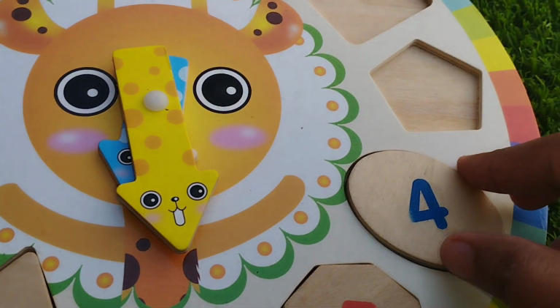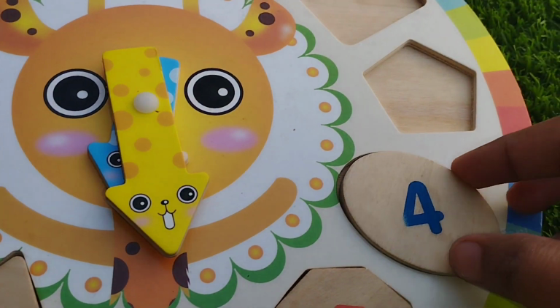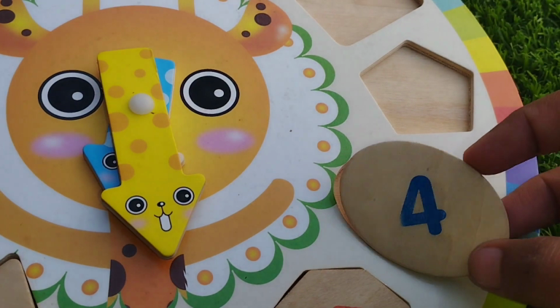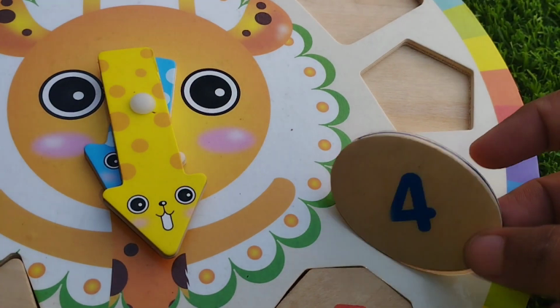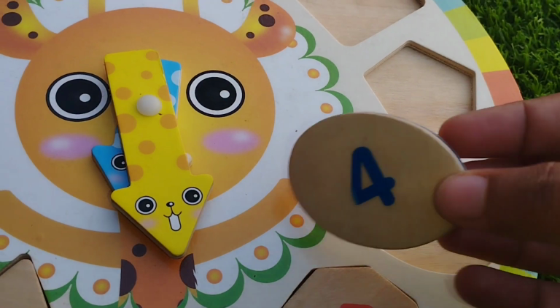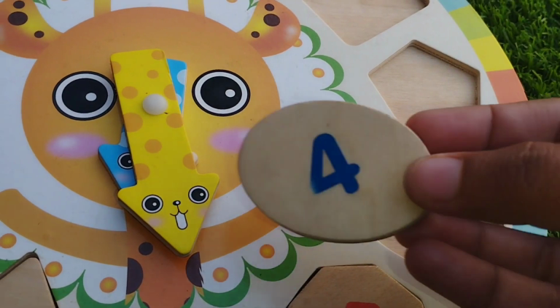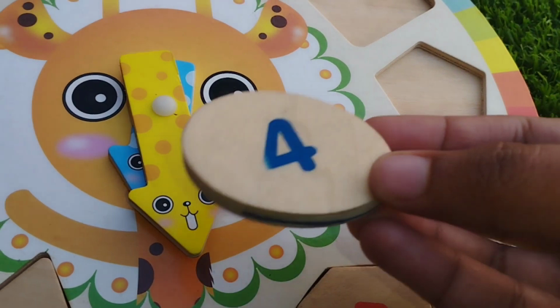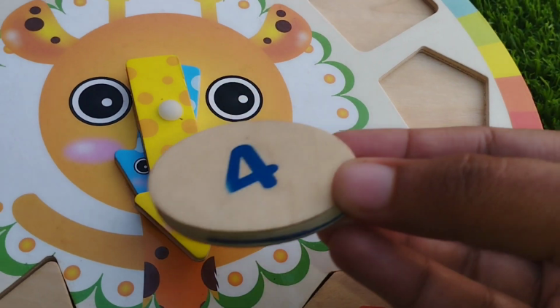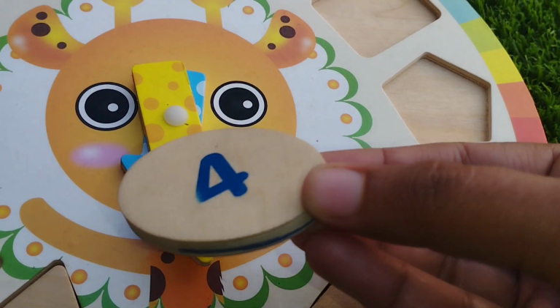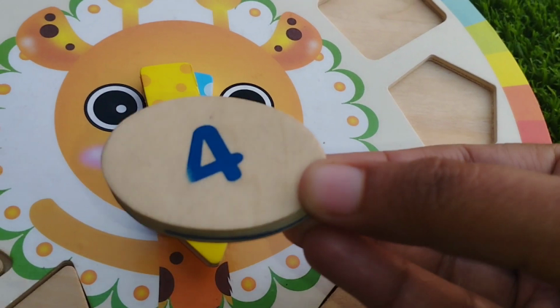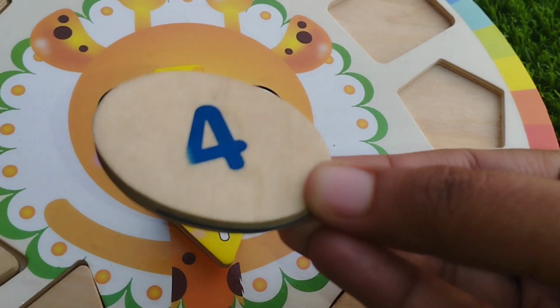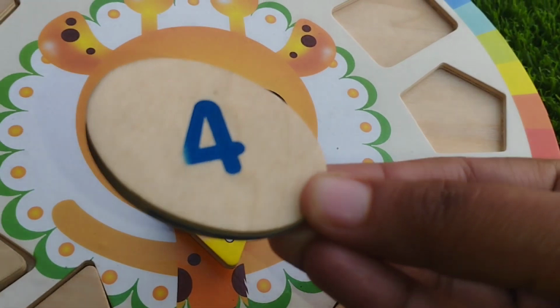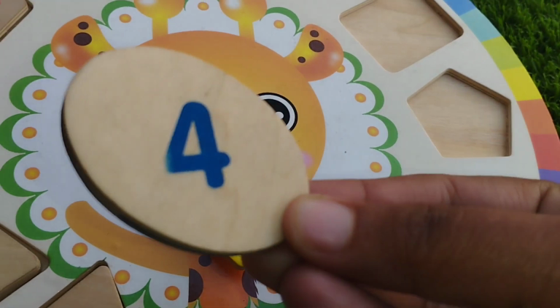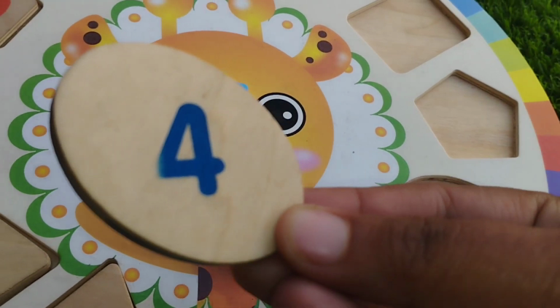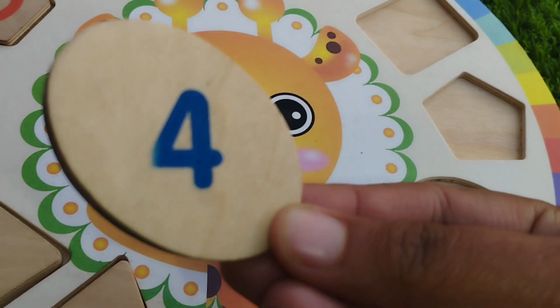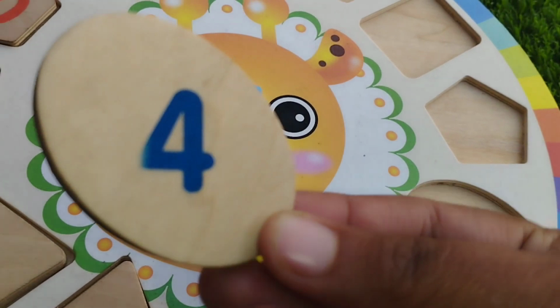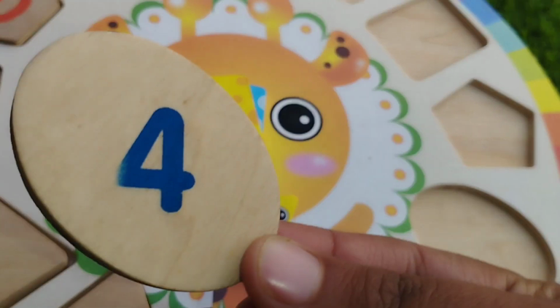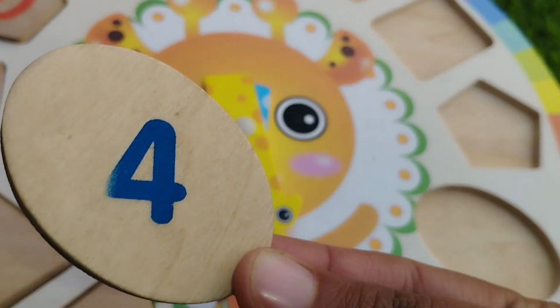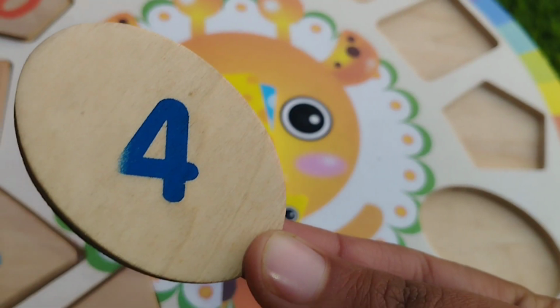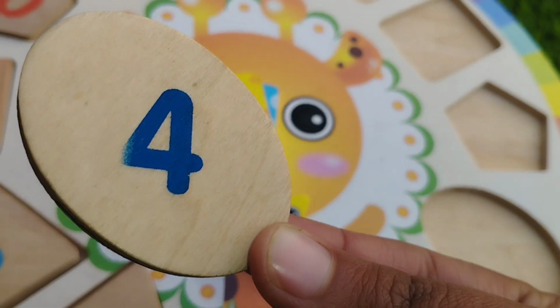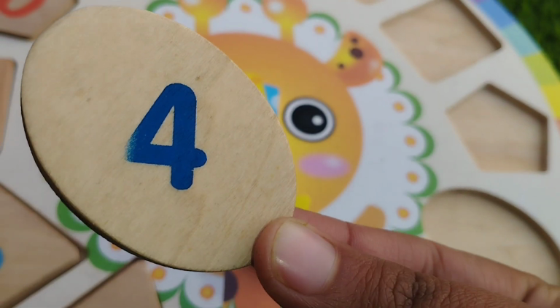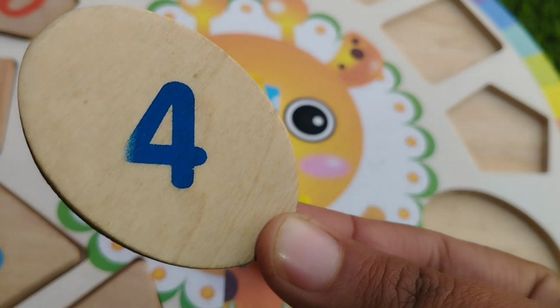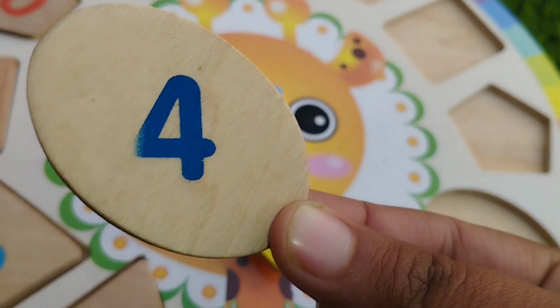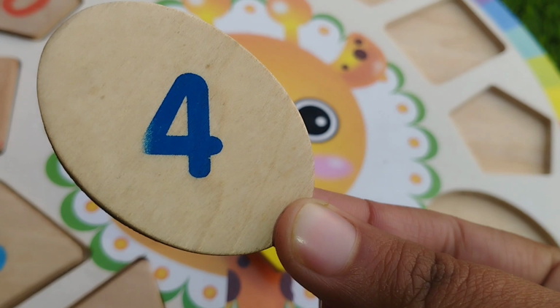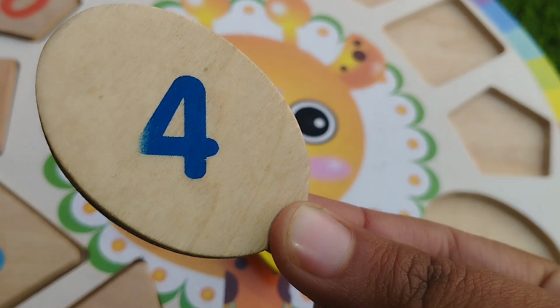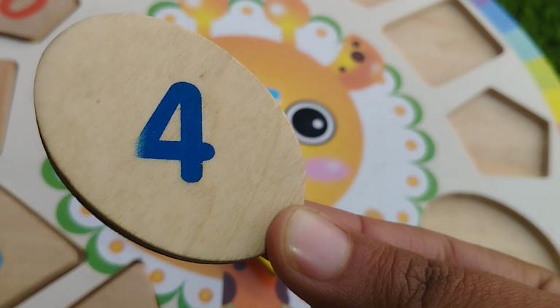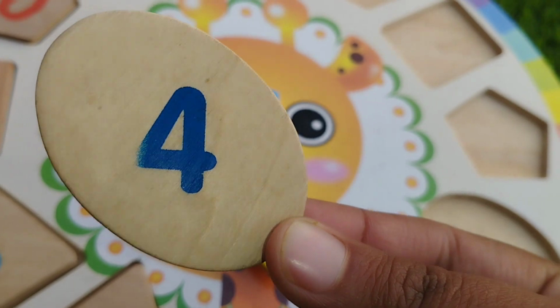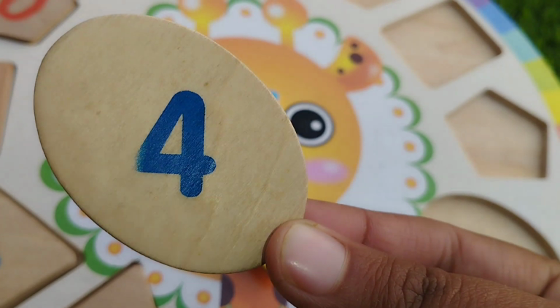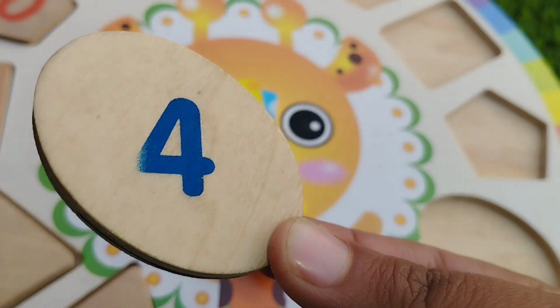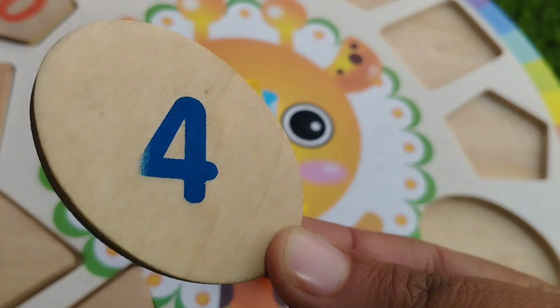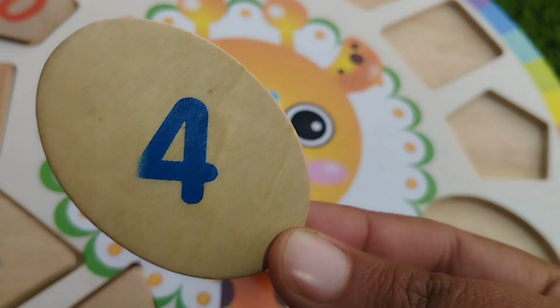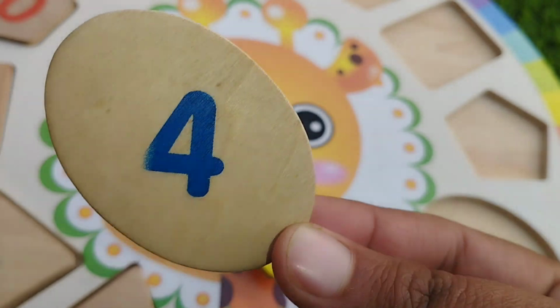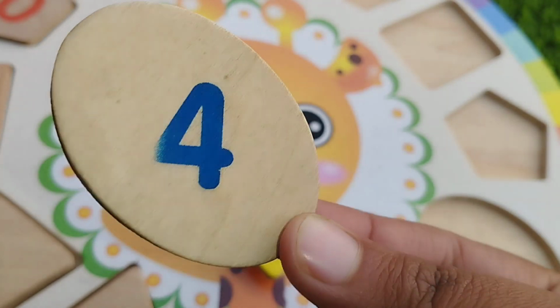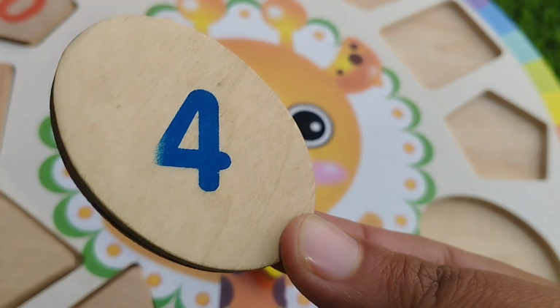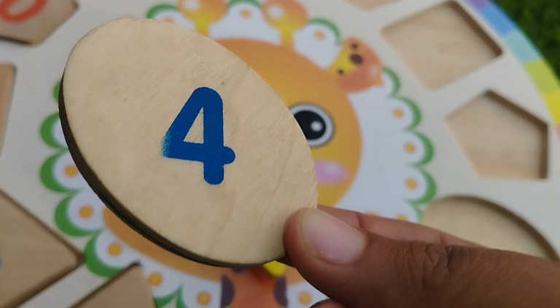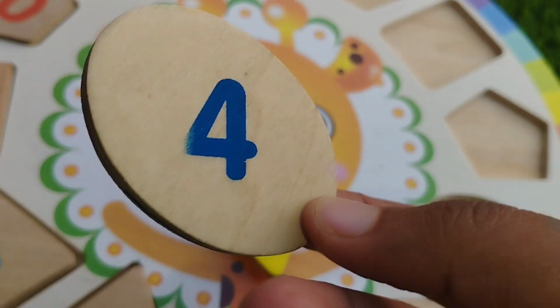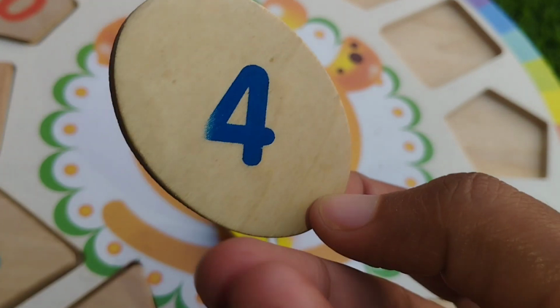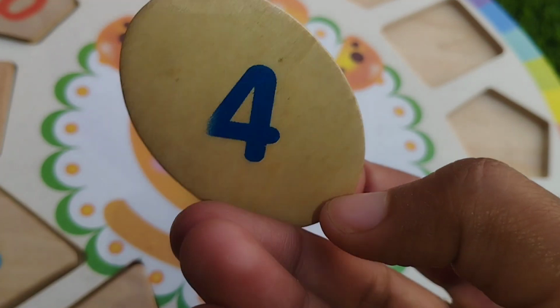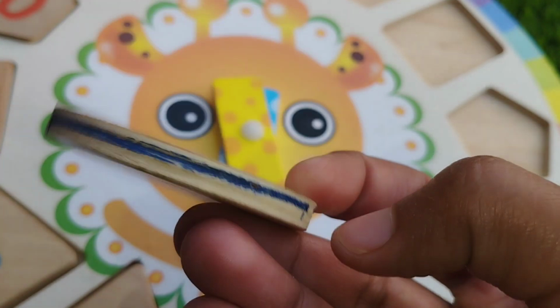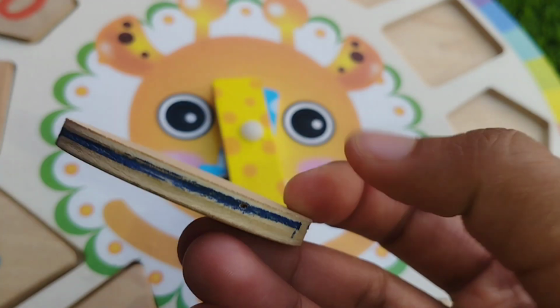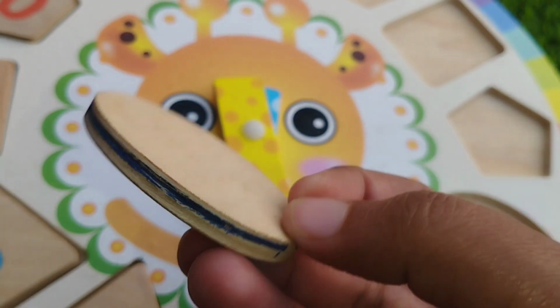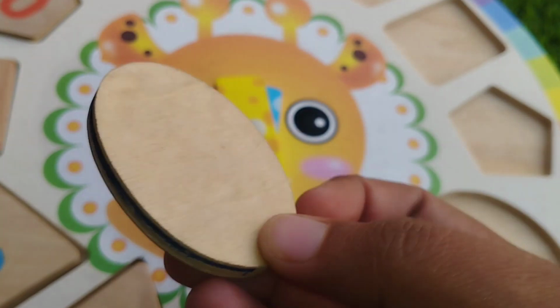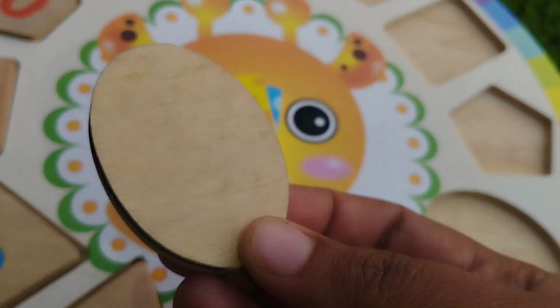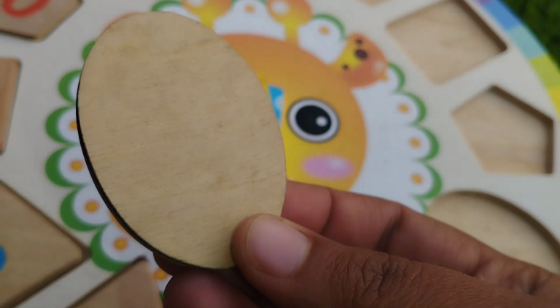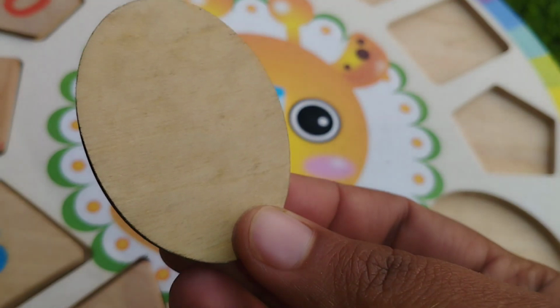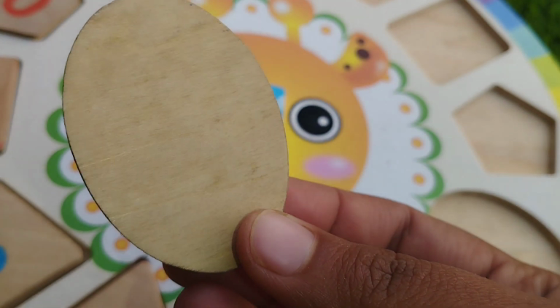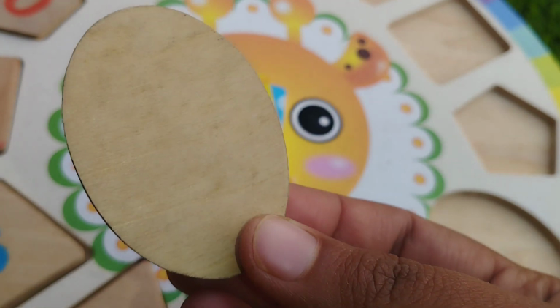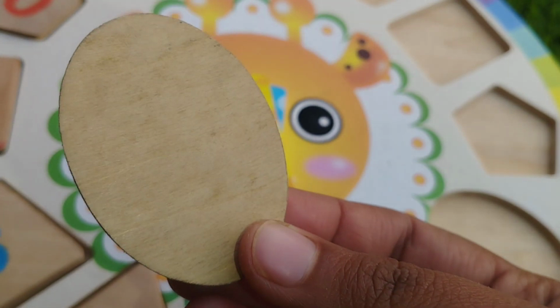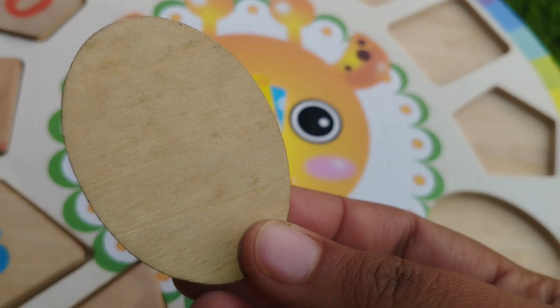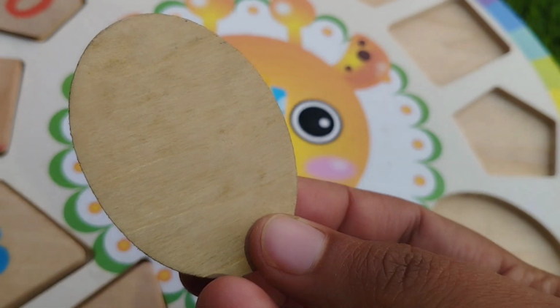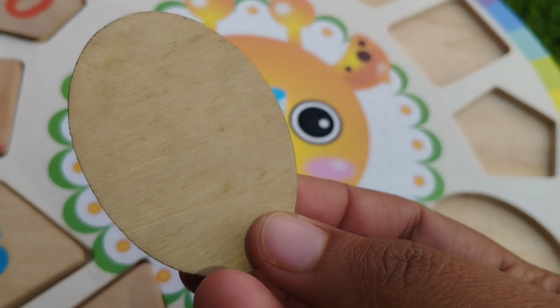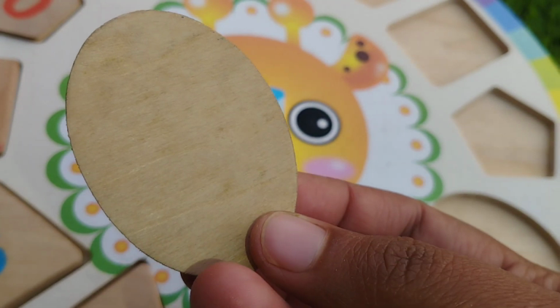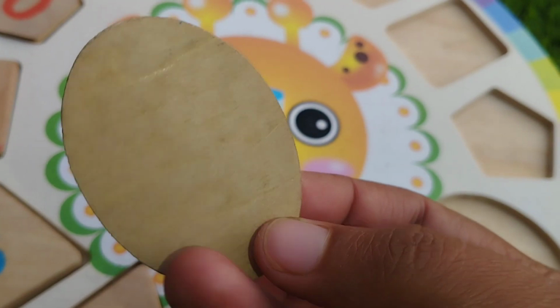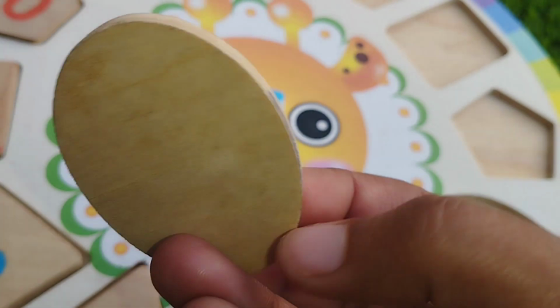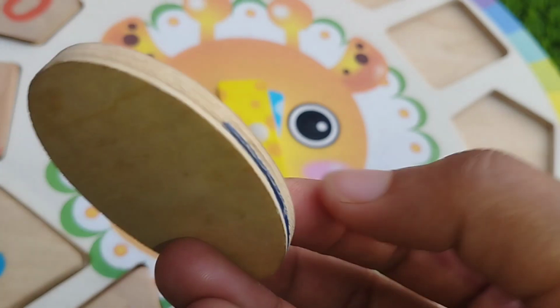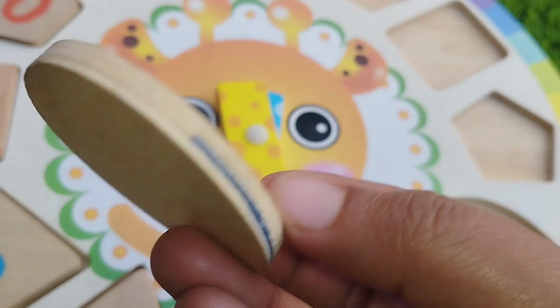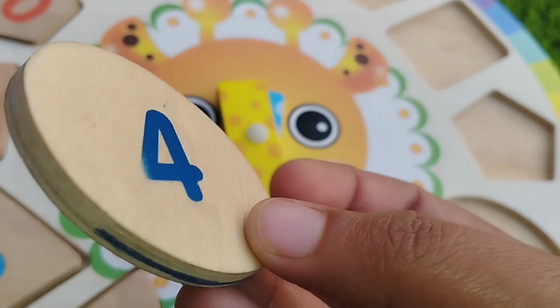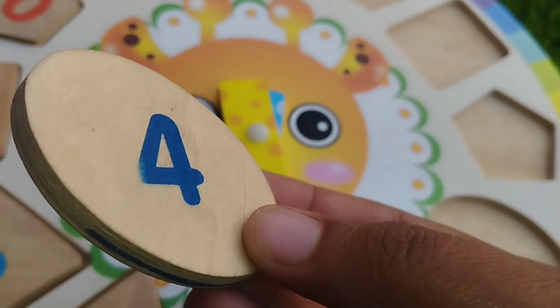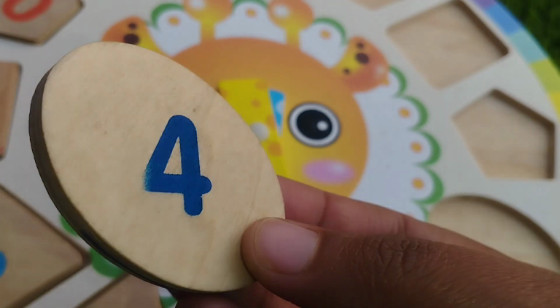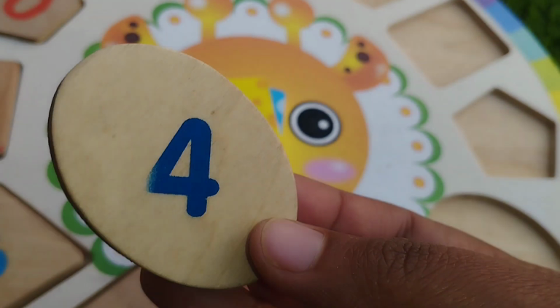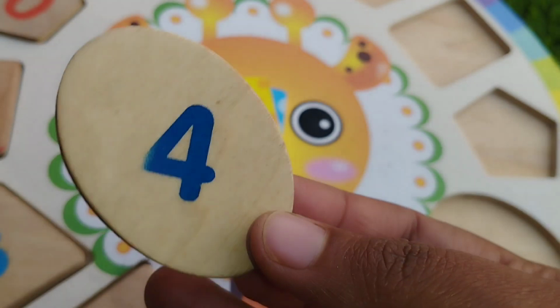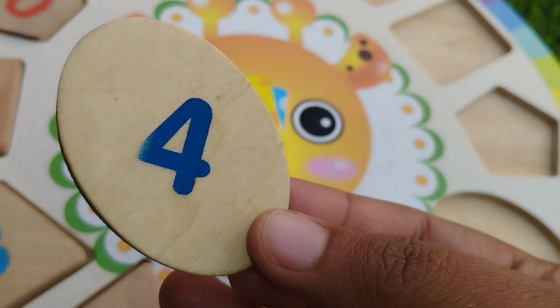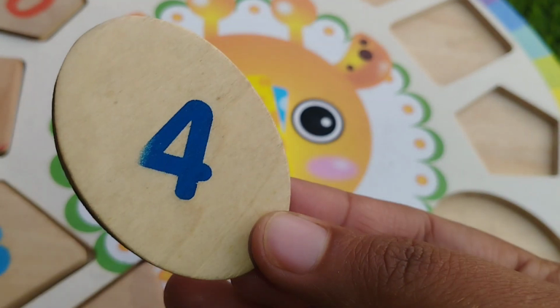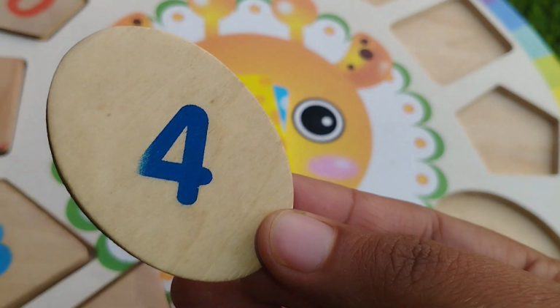The next one is oval. This is oval shape. The number is four.